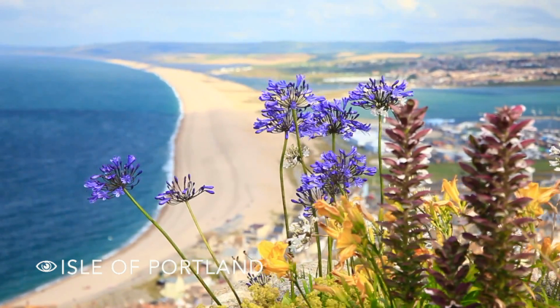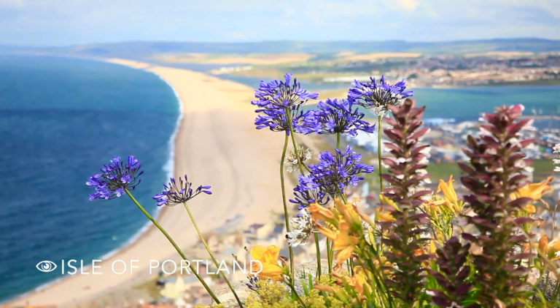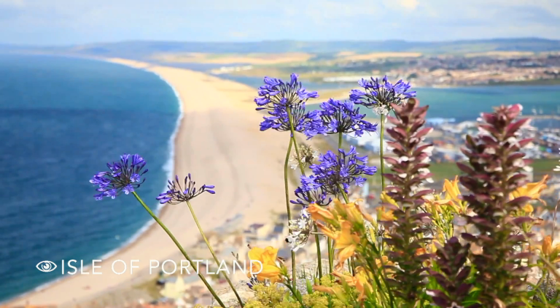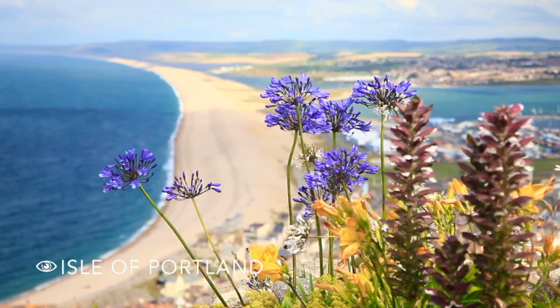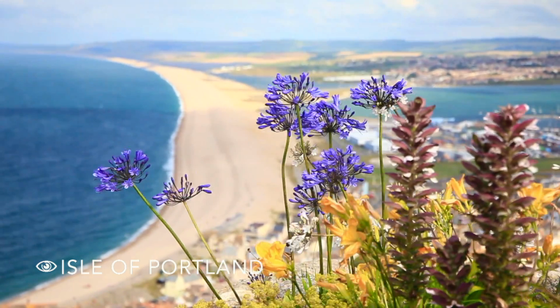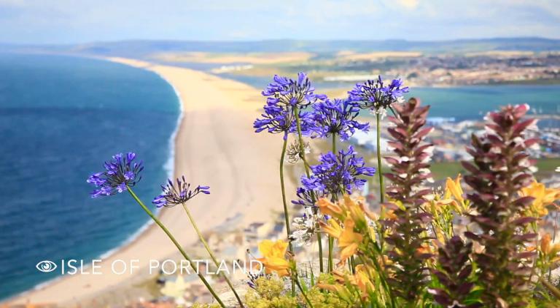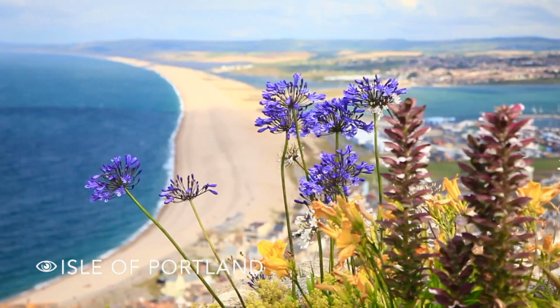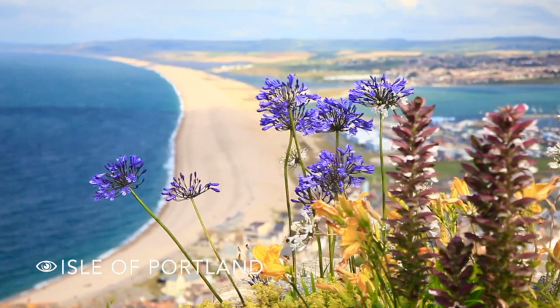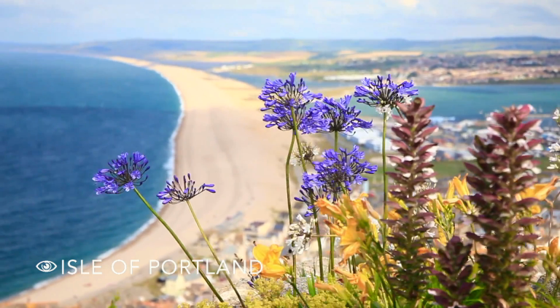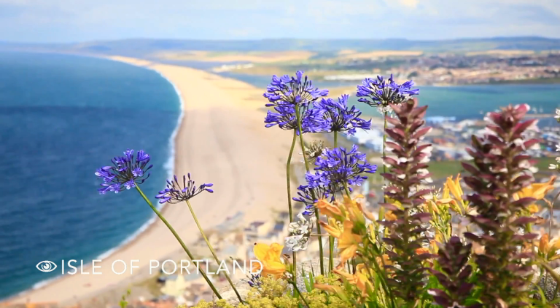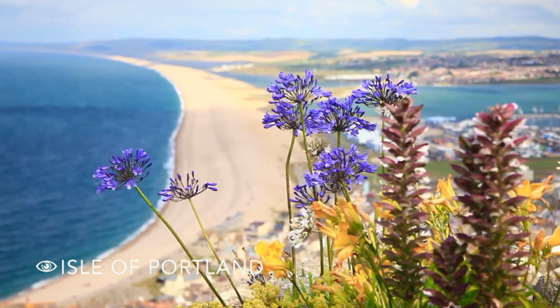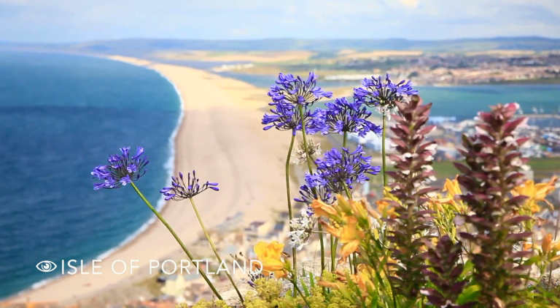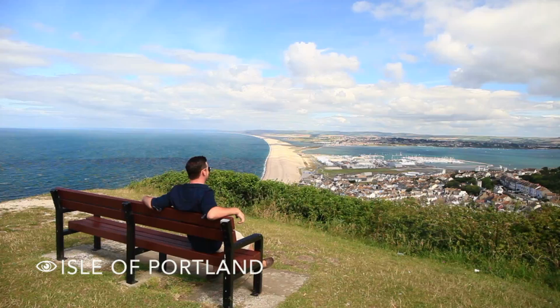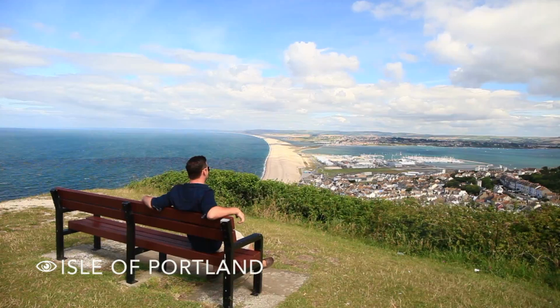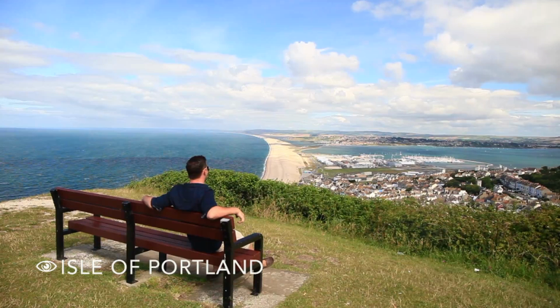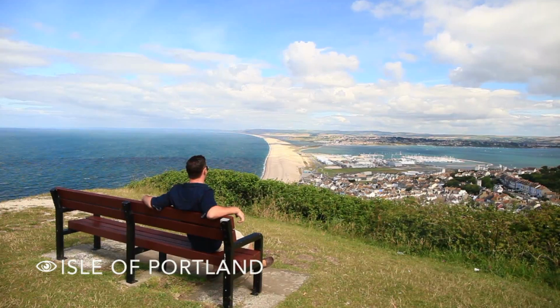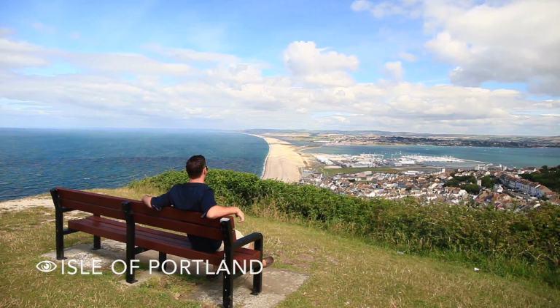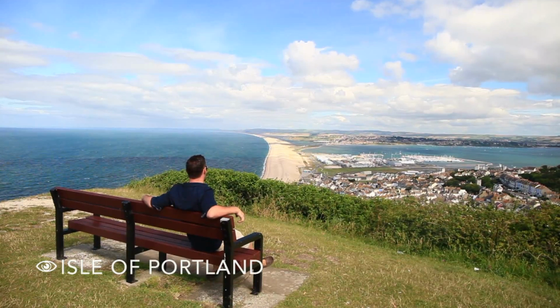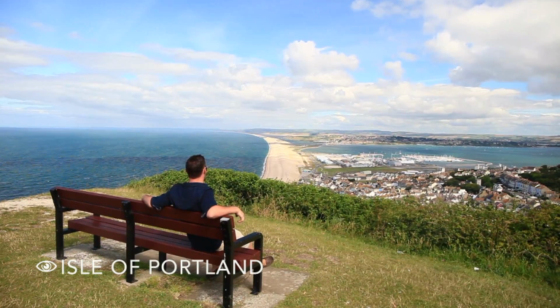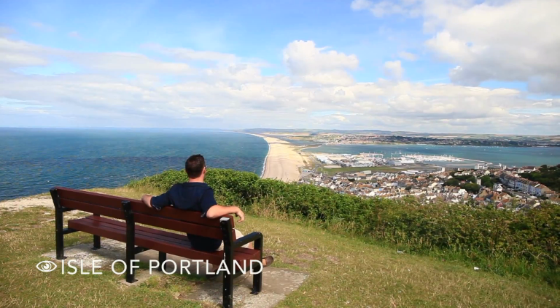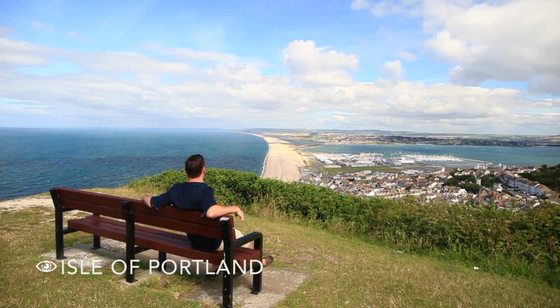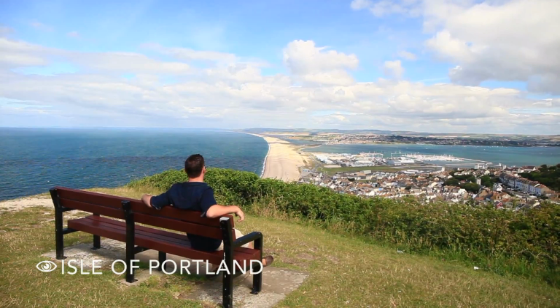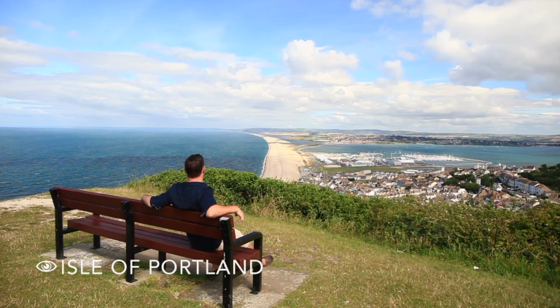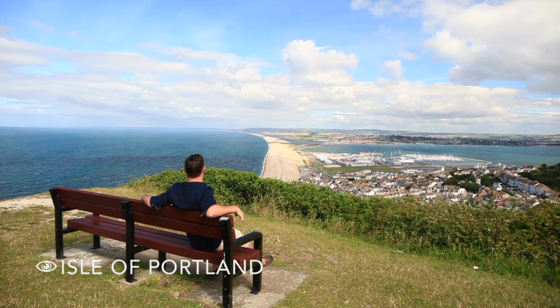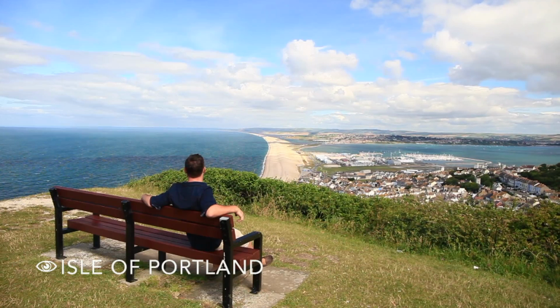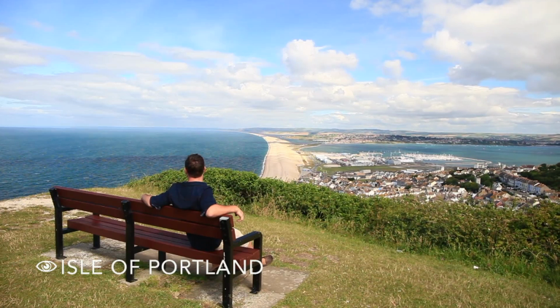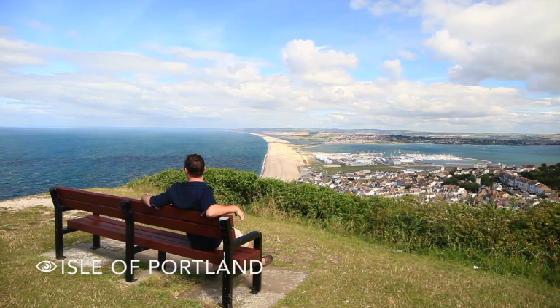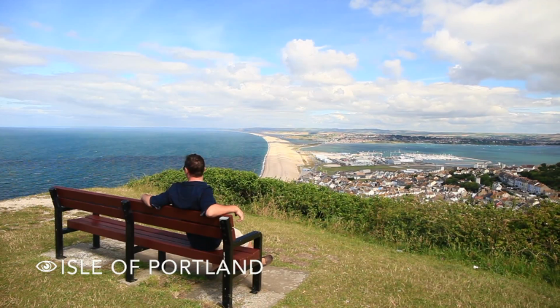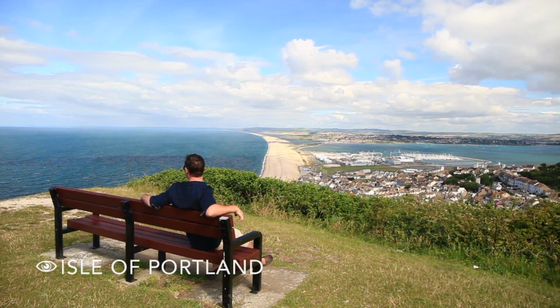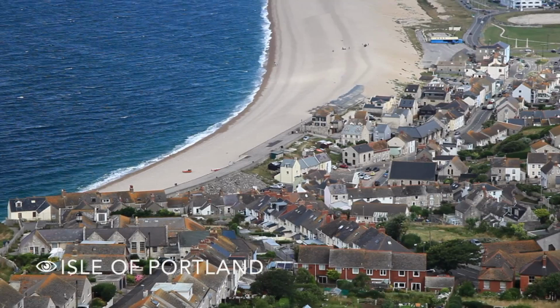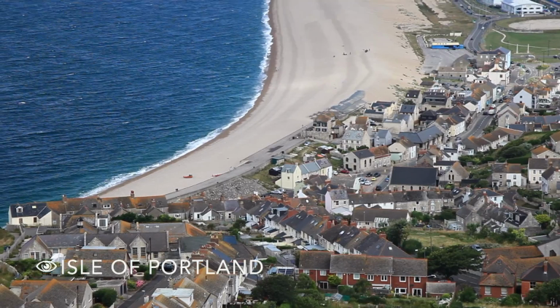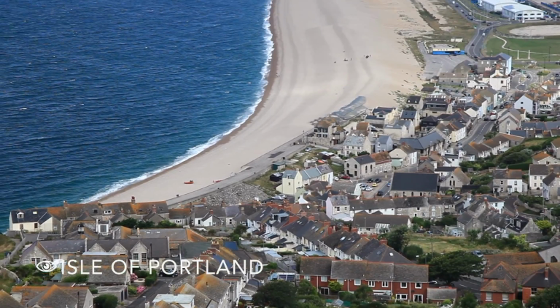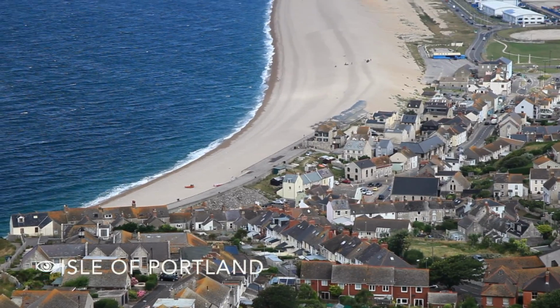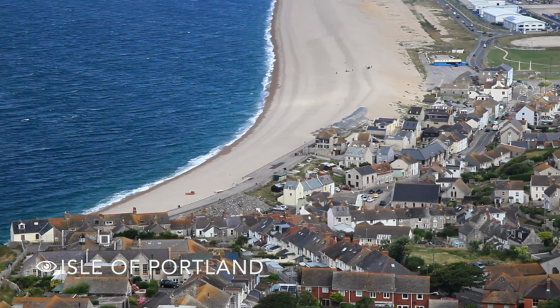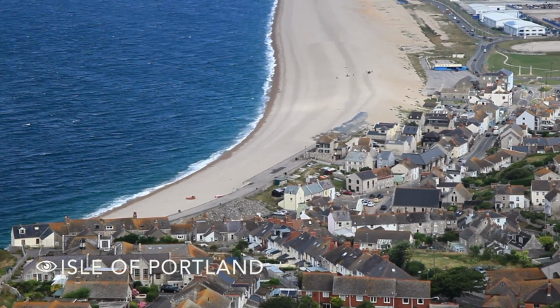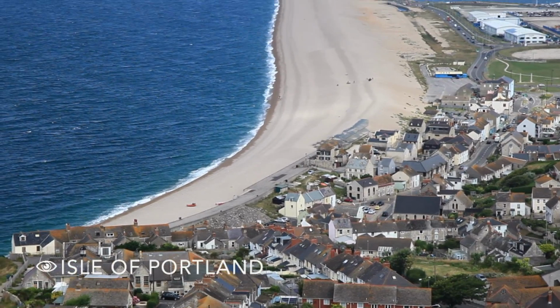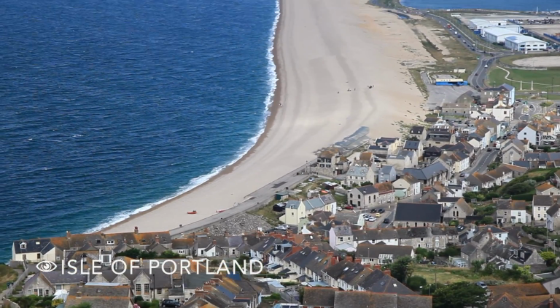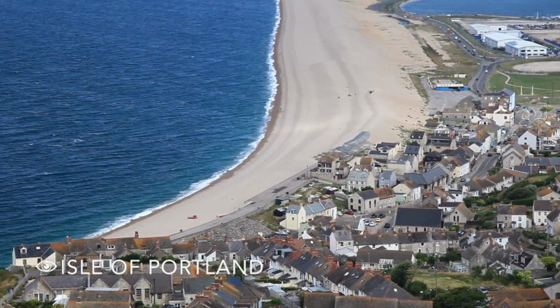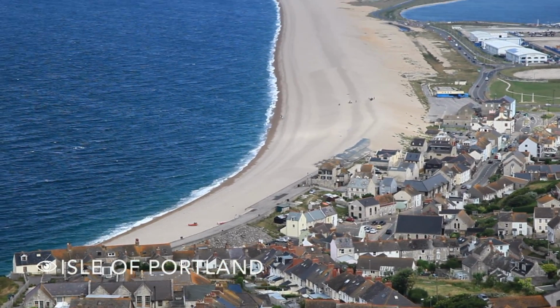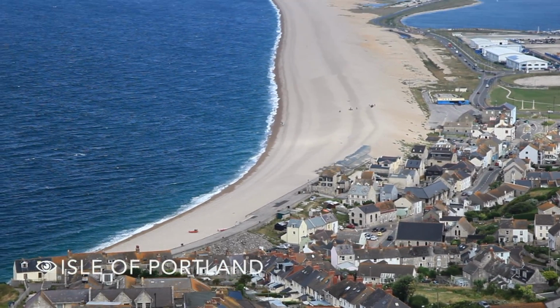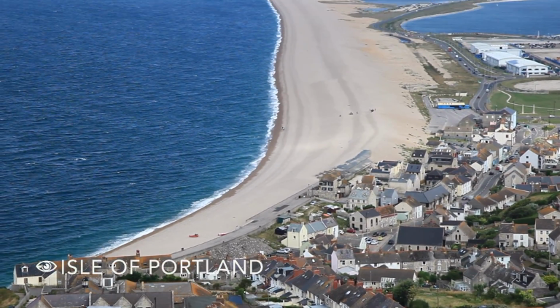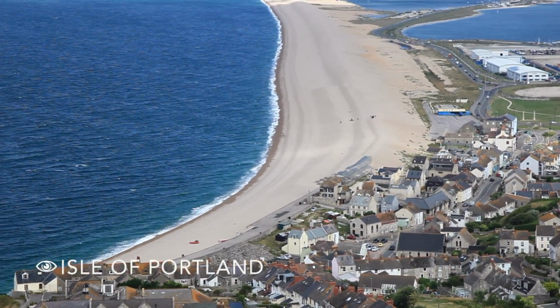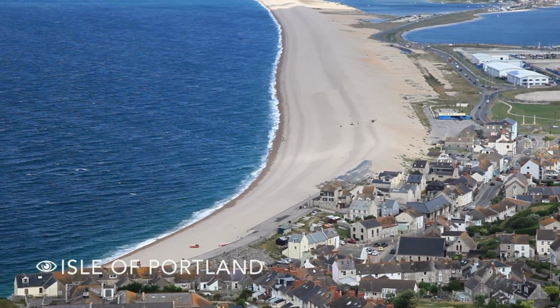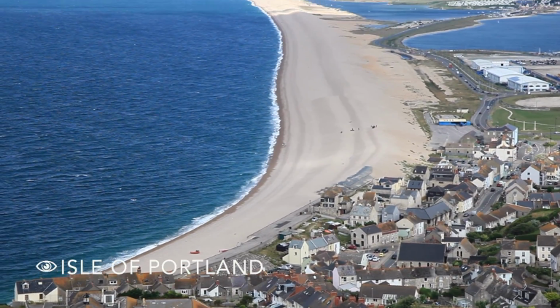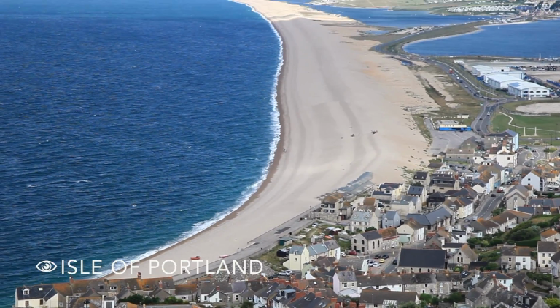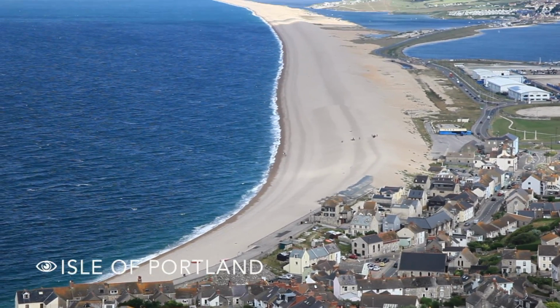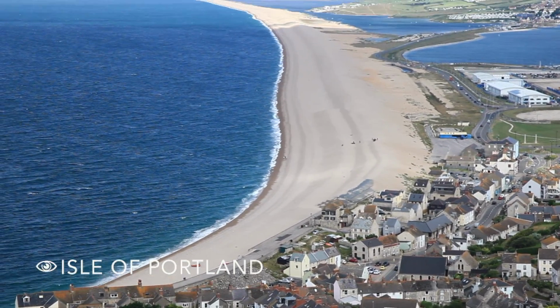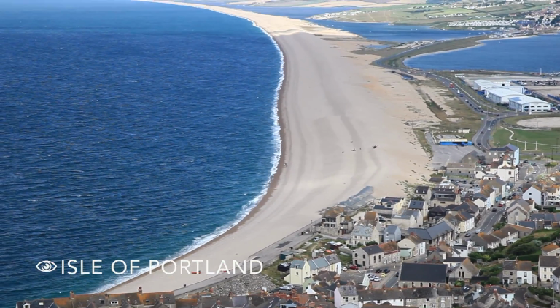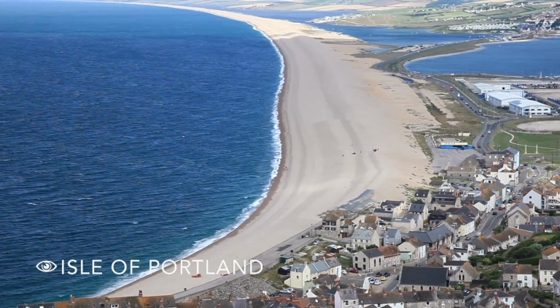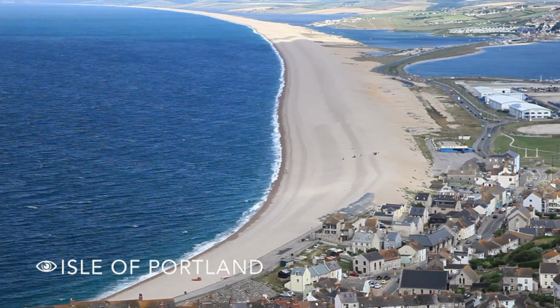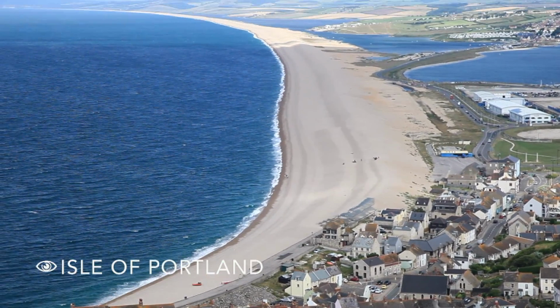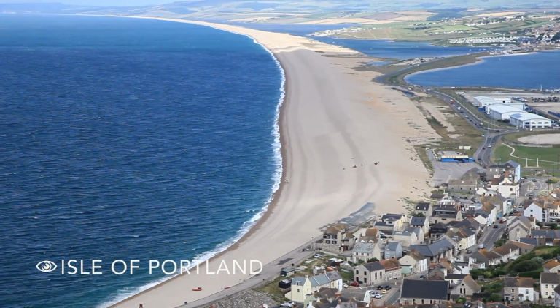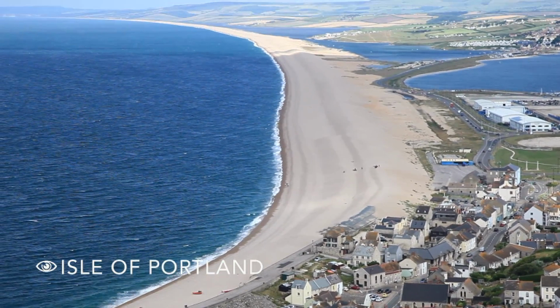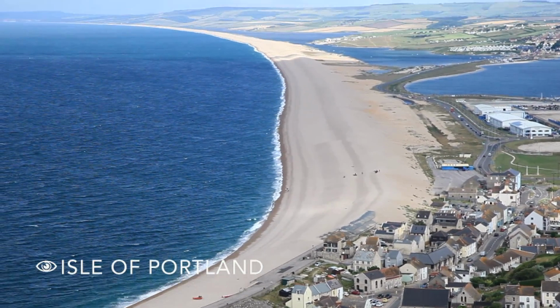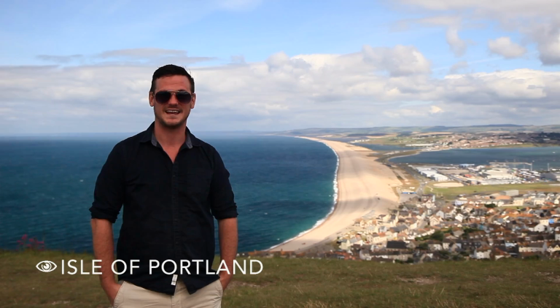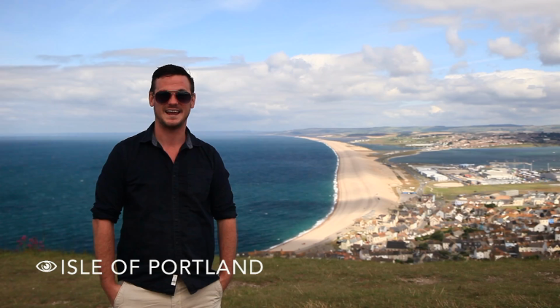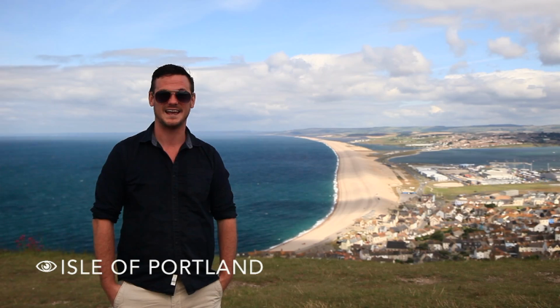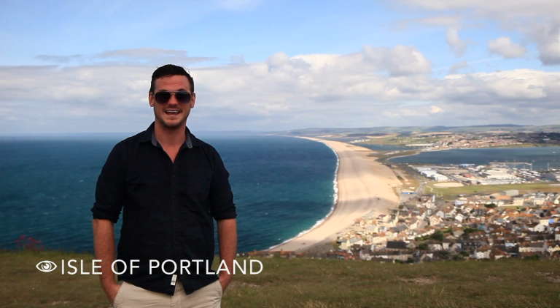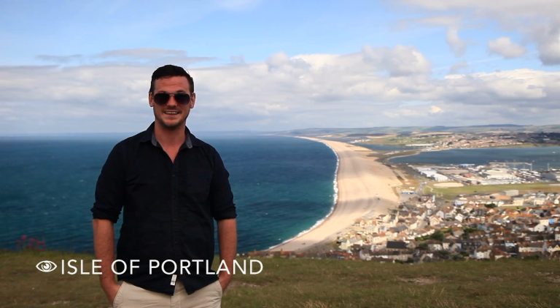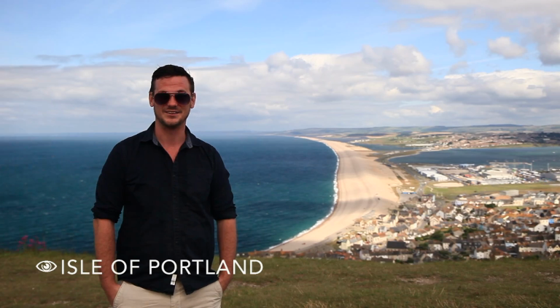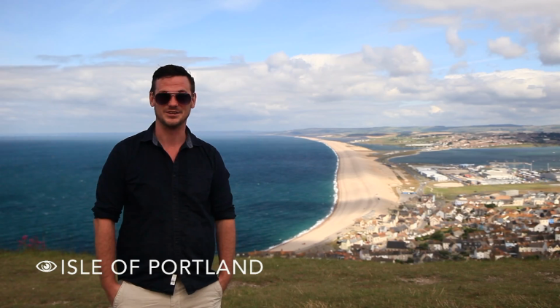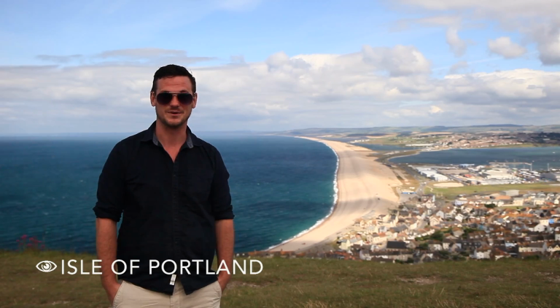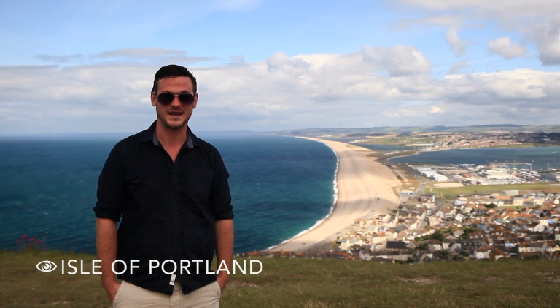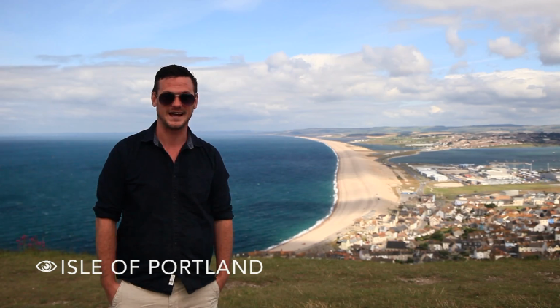Now I'm in Portland, which you might recognize from the 2012 Olympics because it was the host of the sailing events here in the UK.